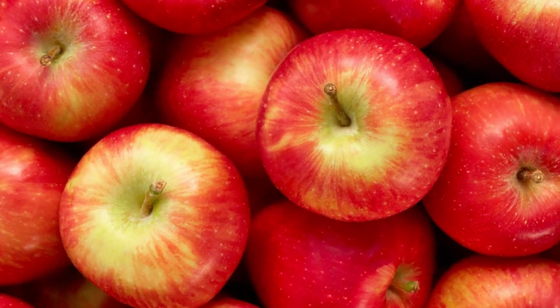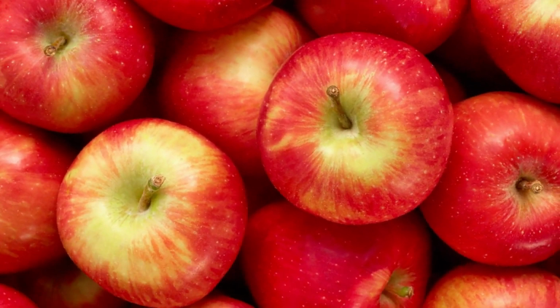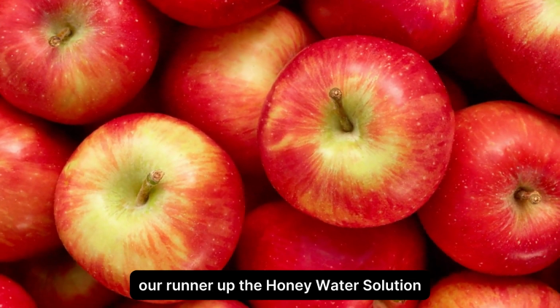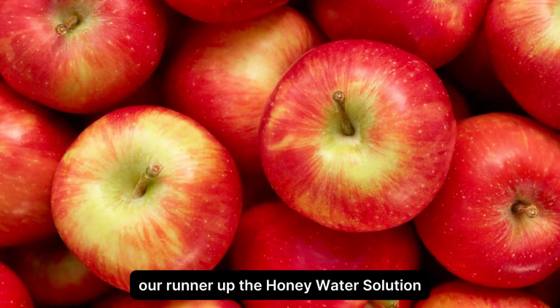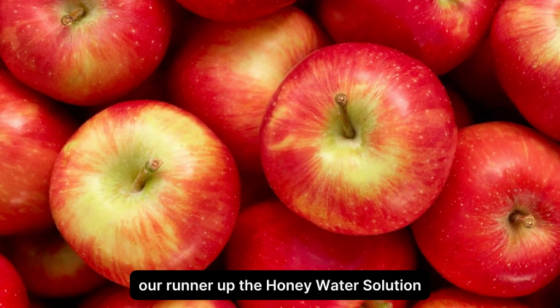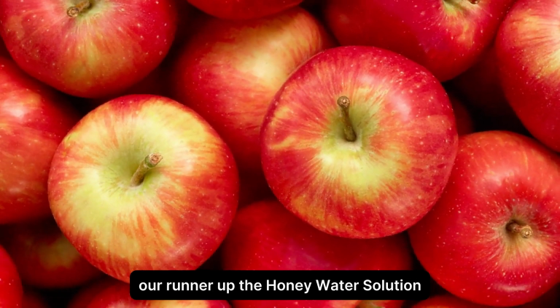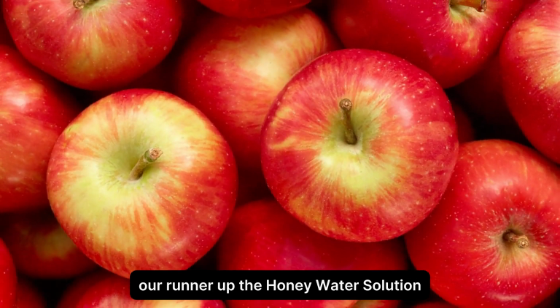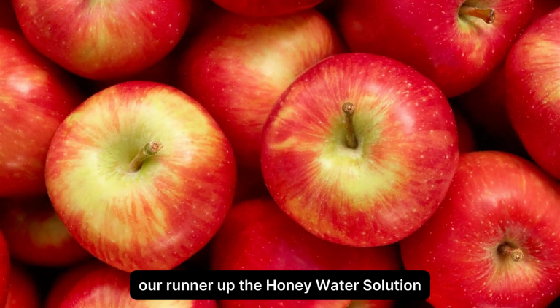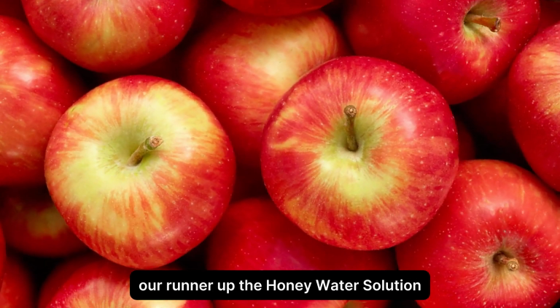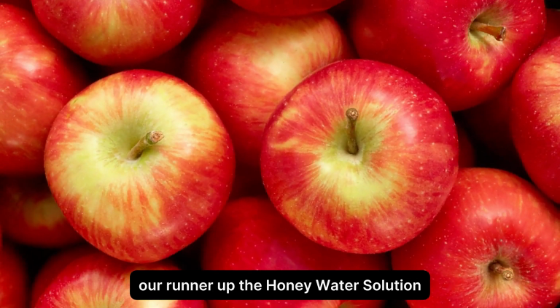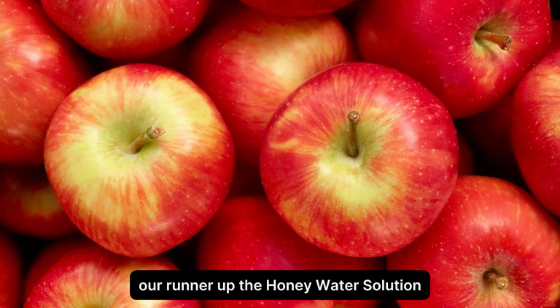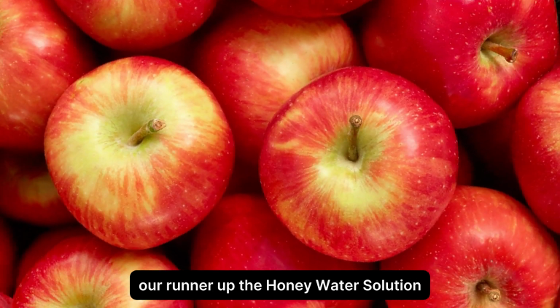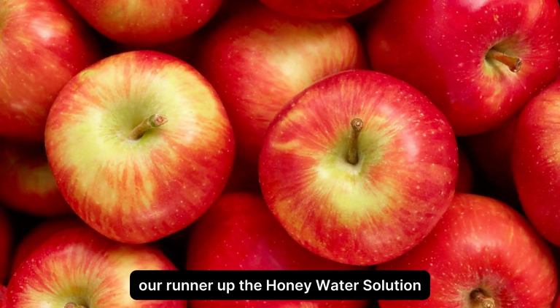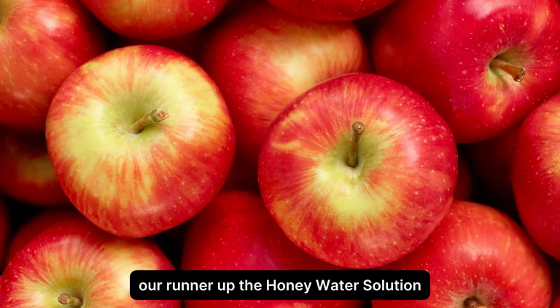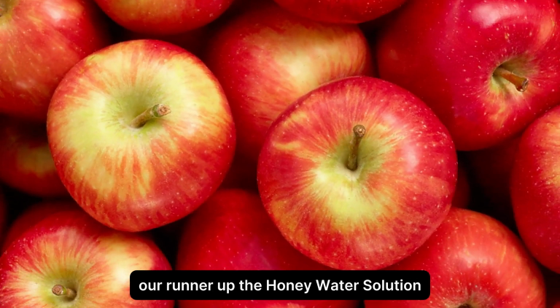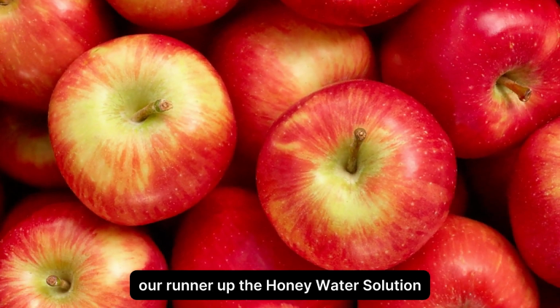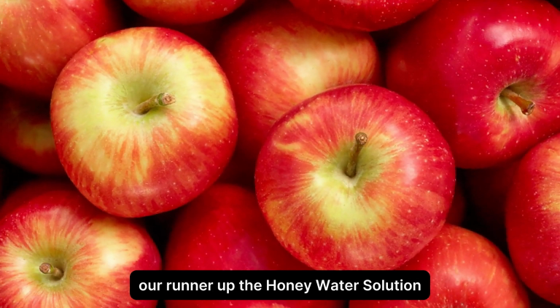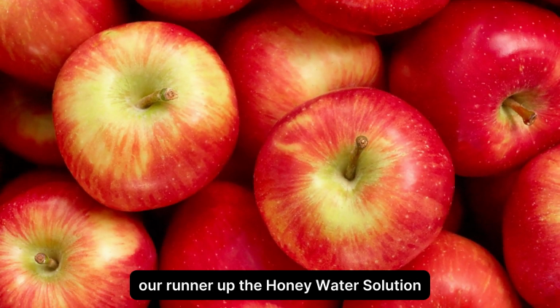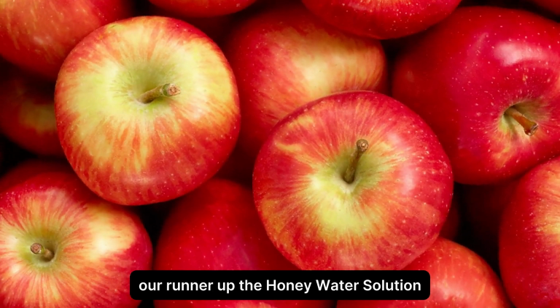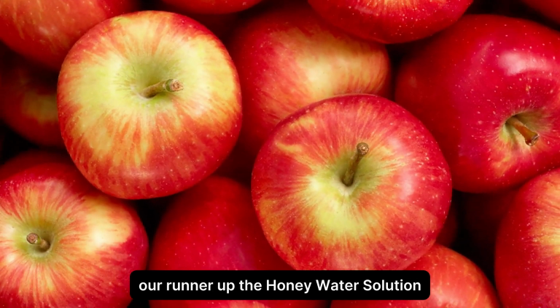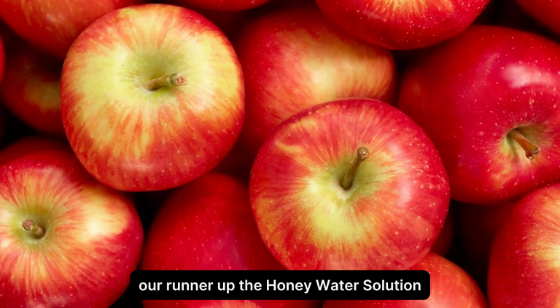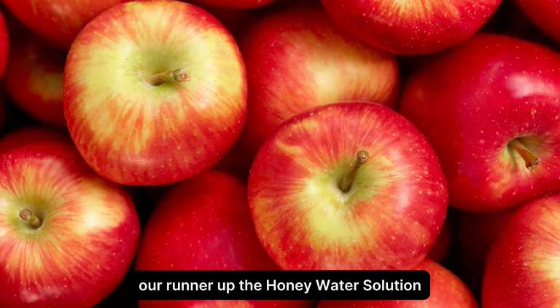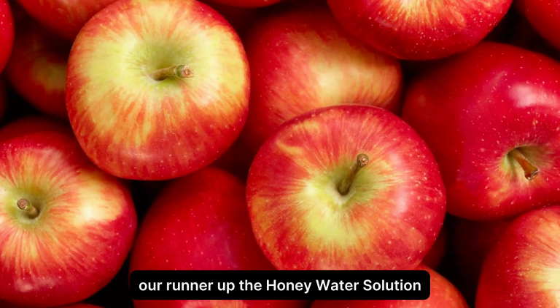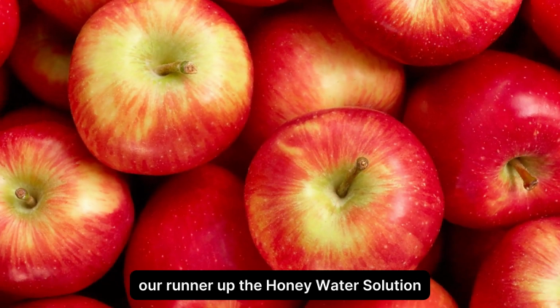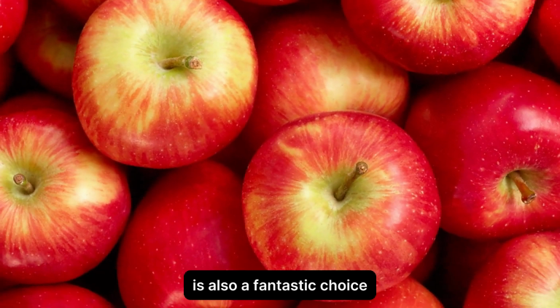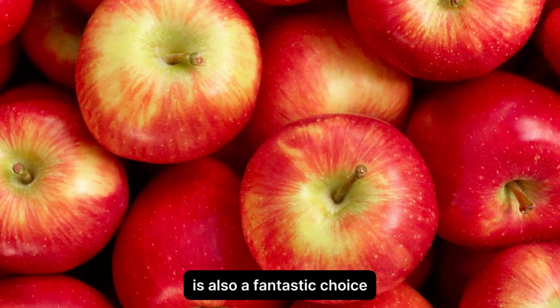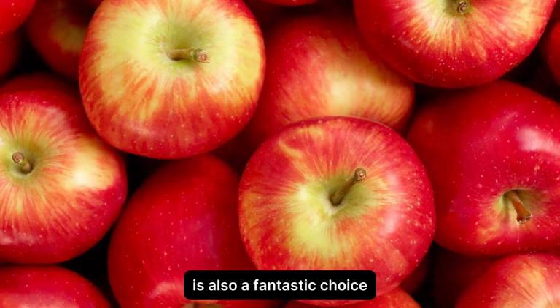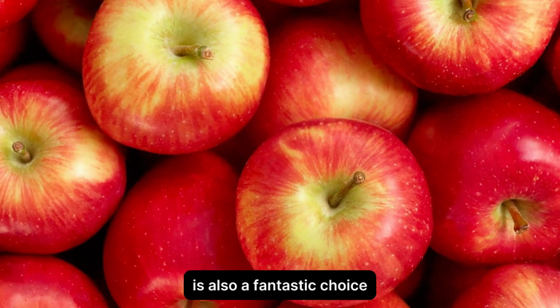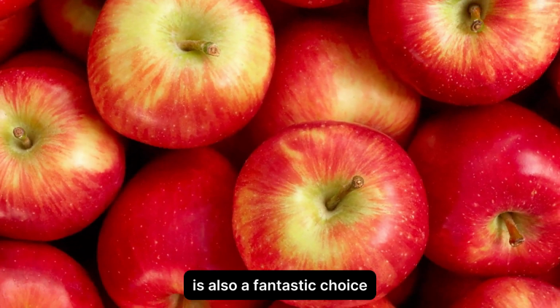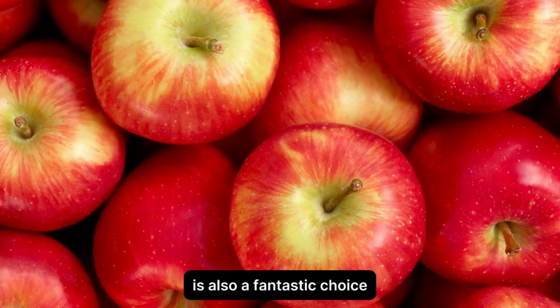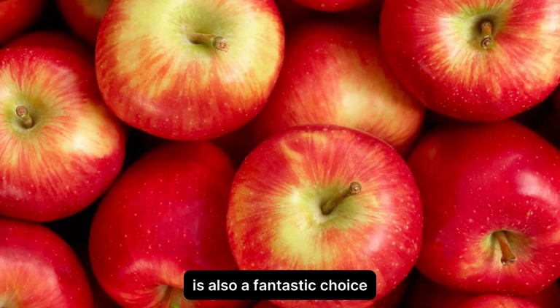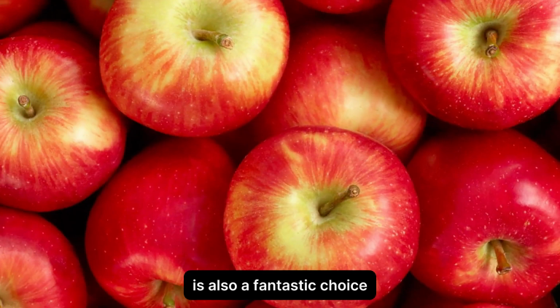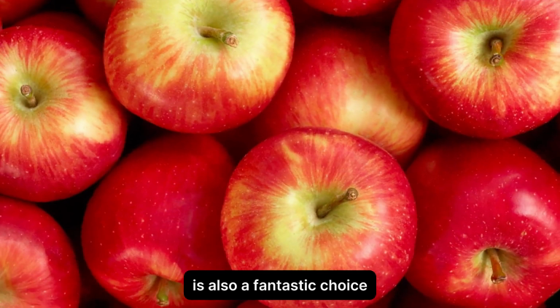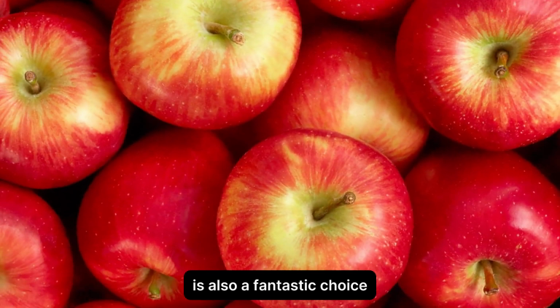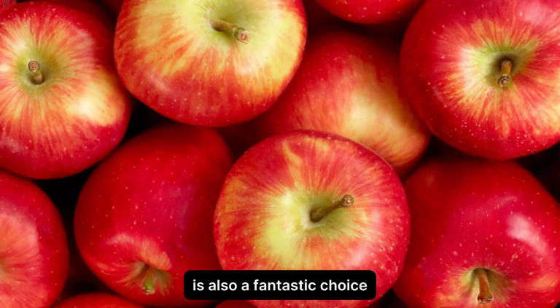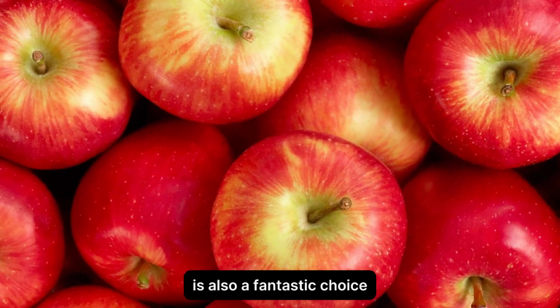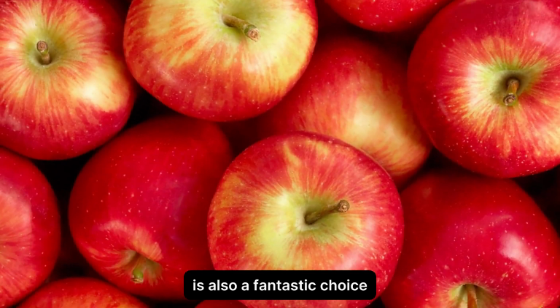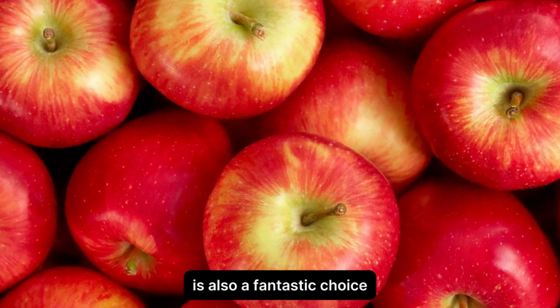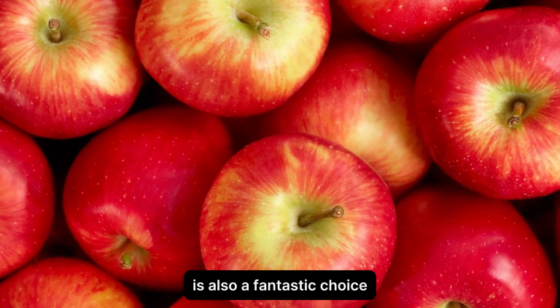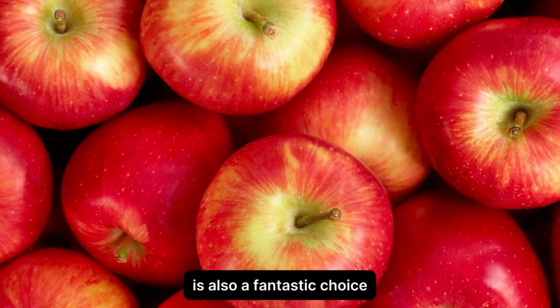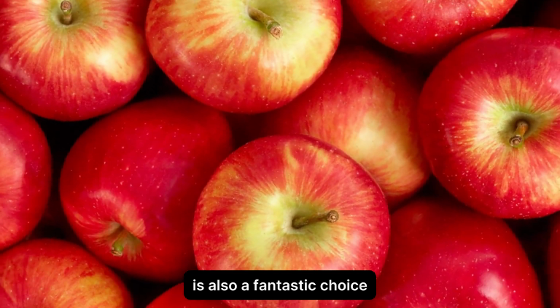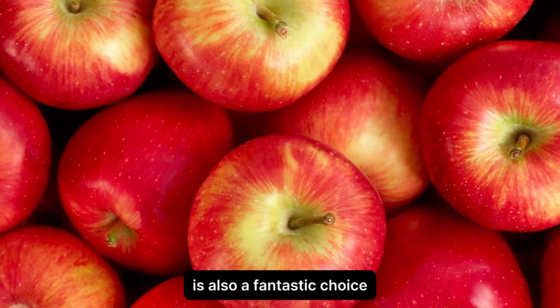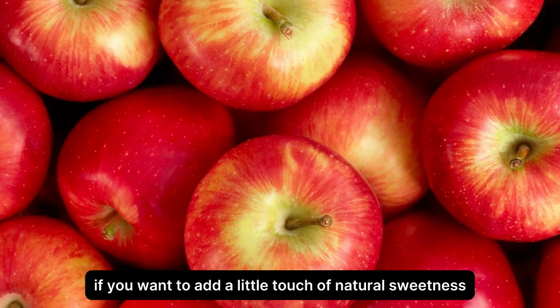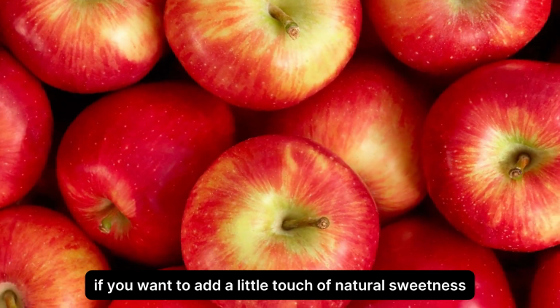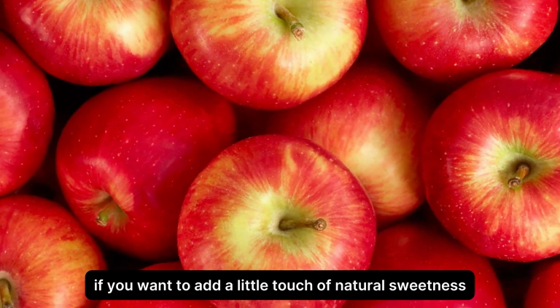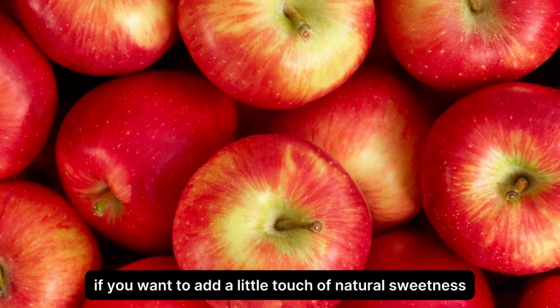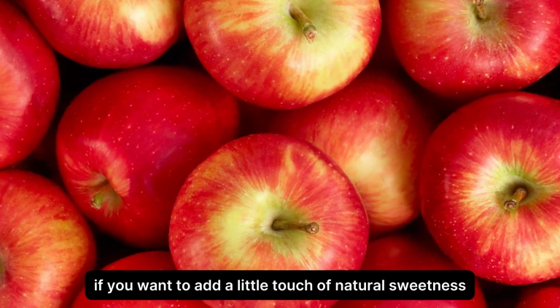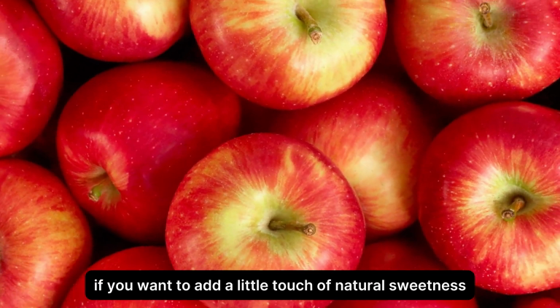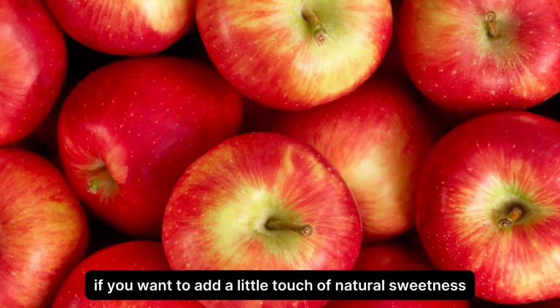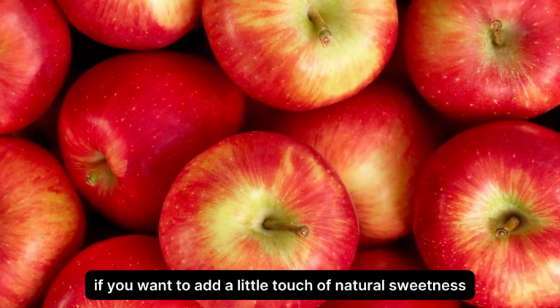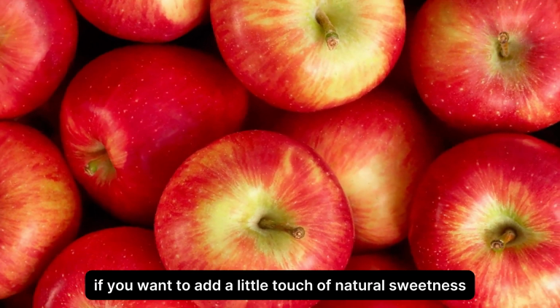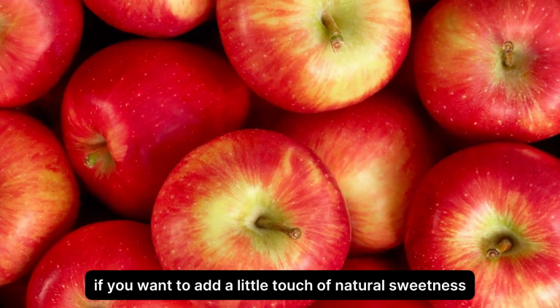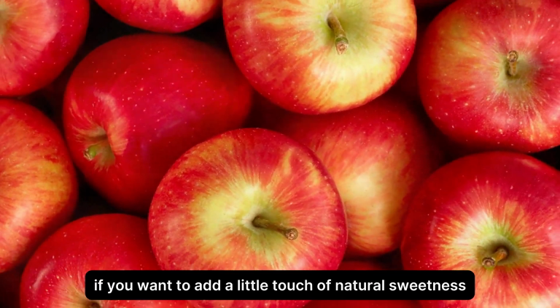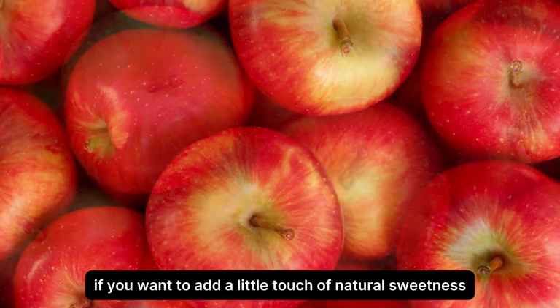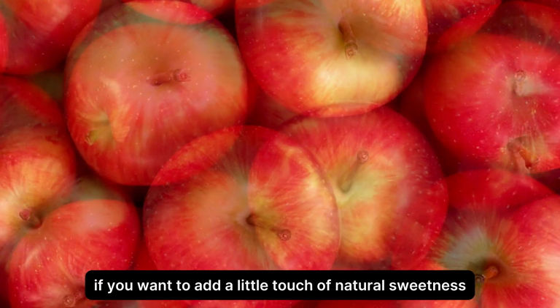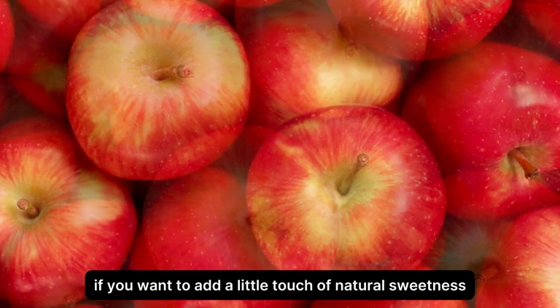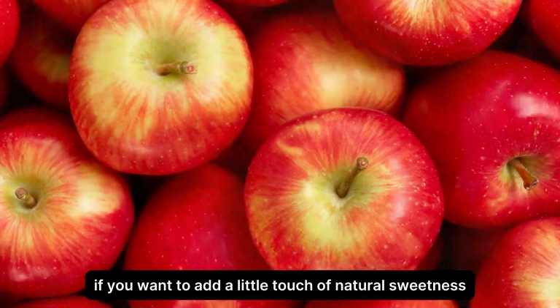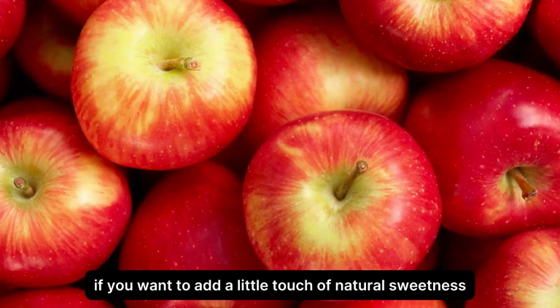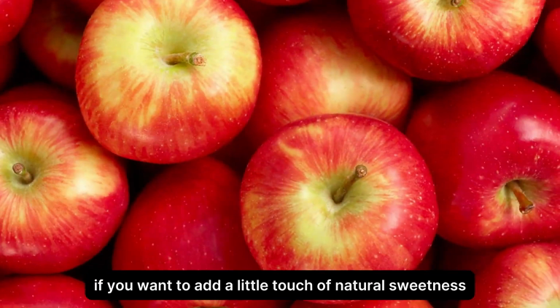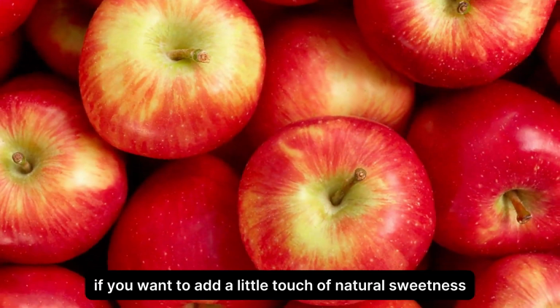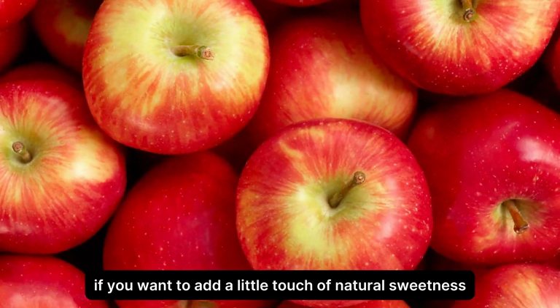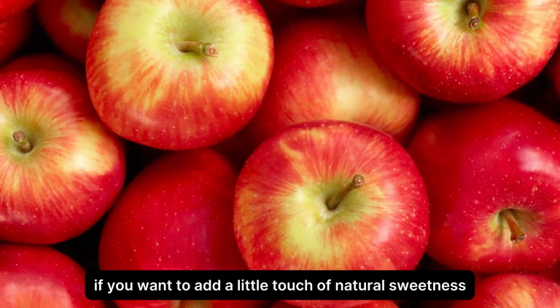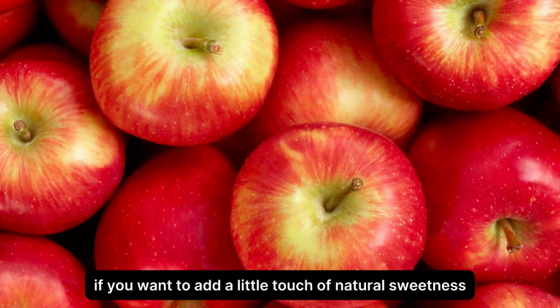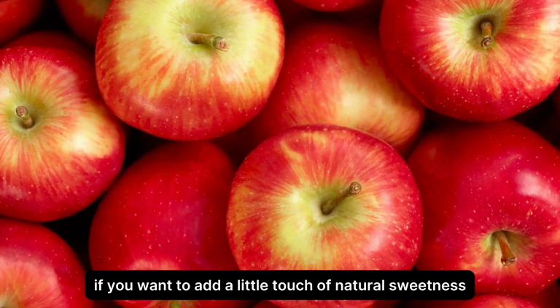Our runner-up, the honey water solution, is also a fantastic choice if you want to add a little touch of natural sweetness.